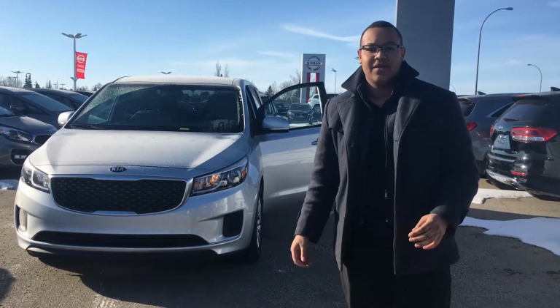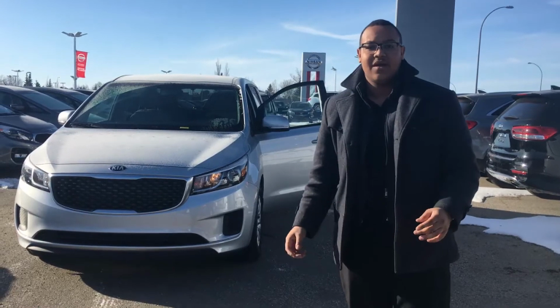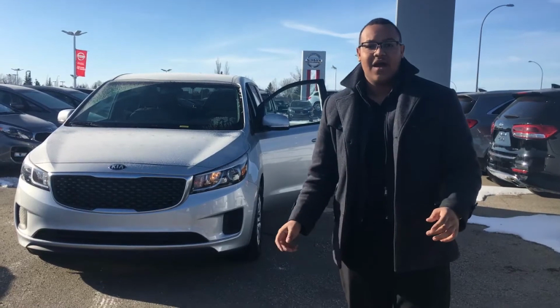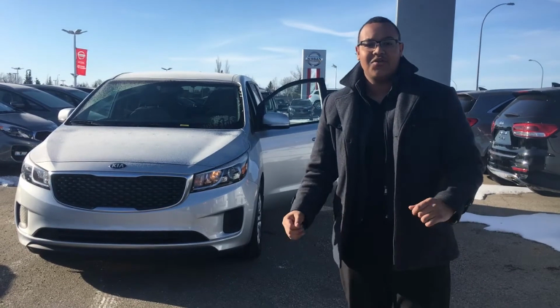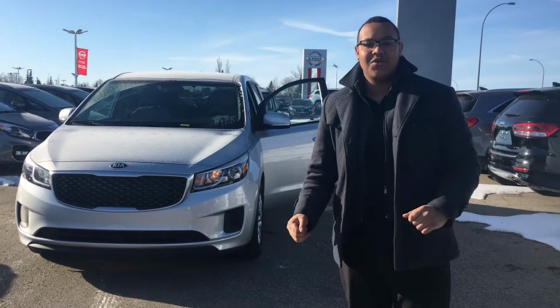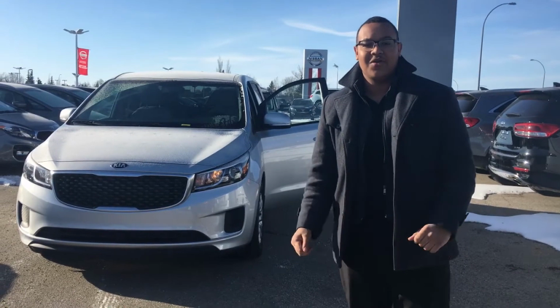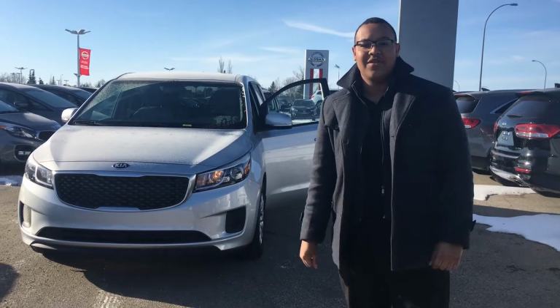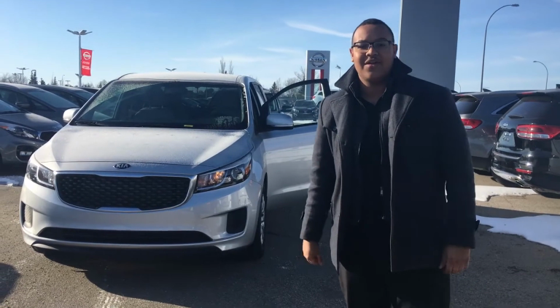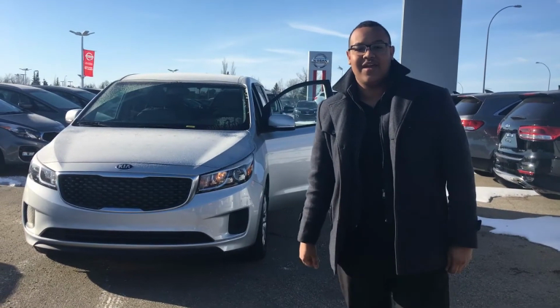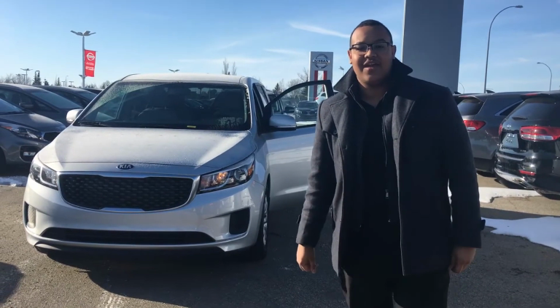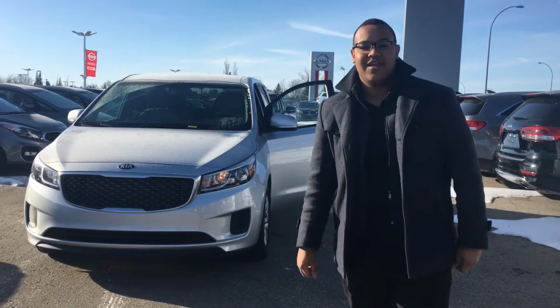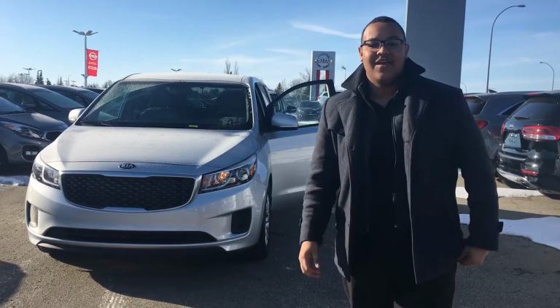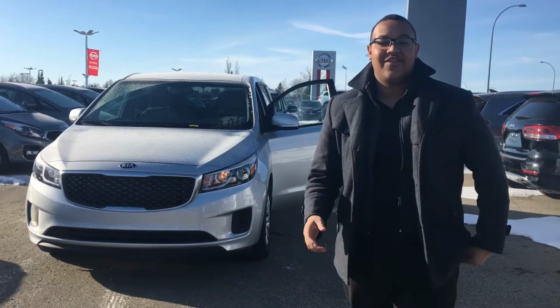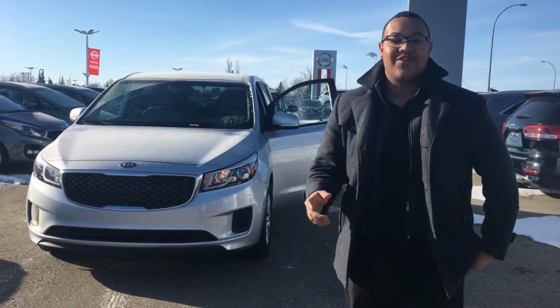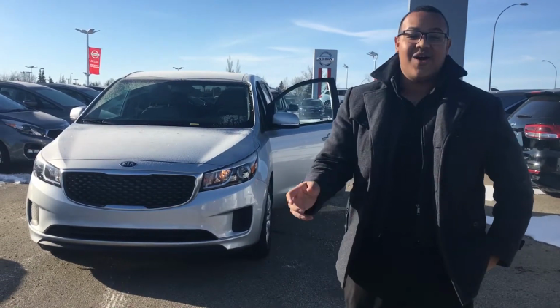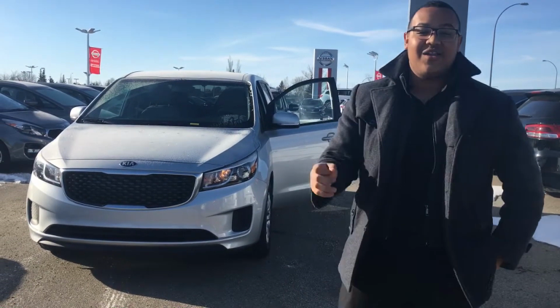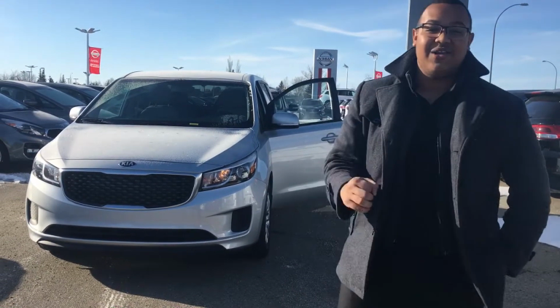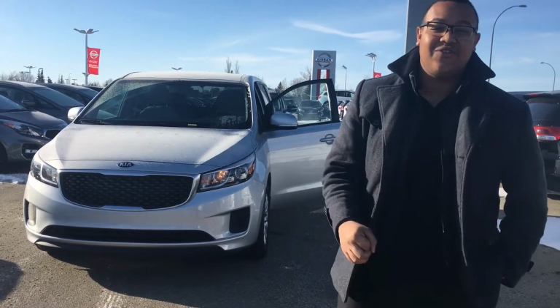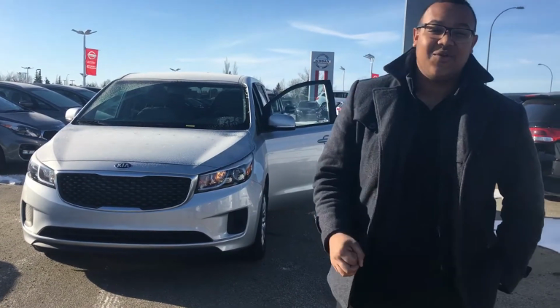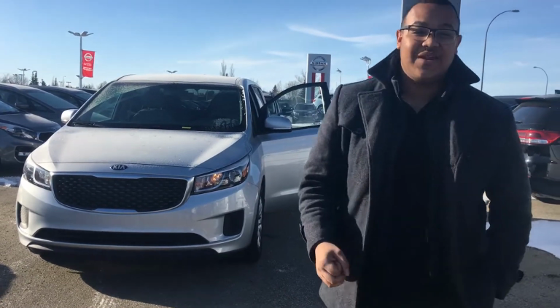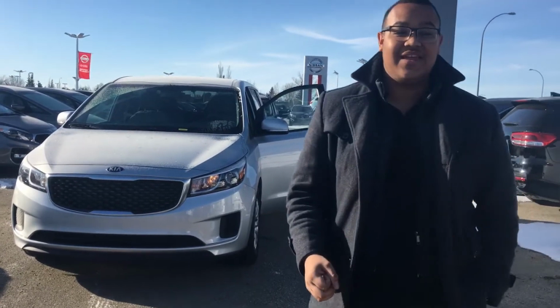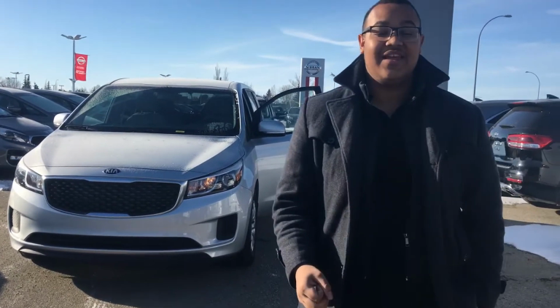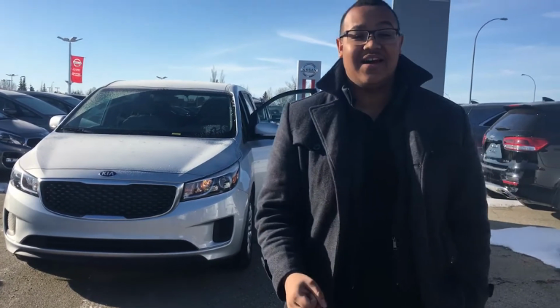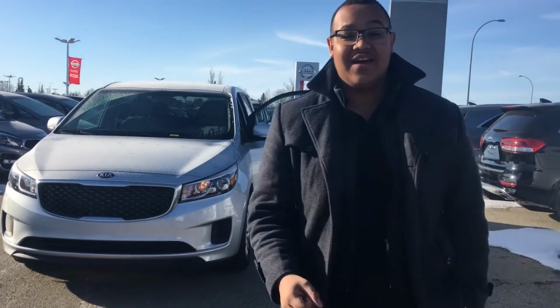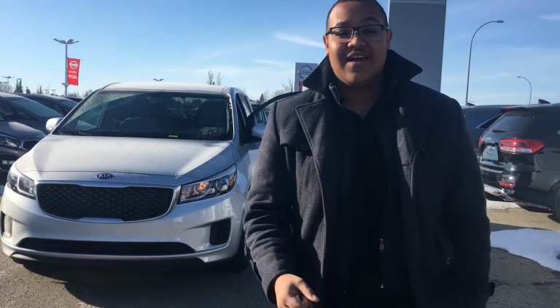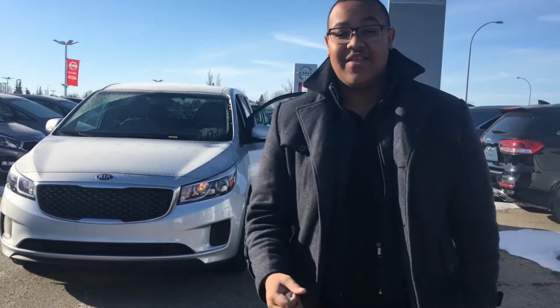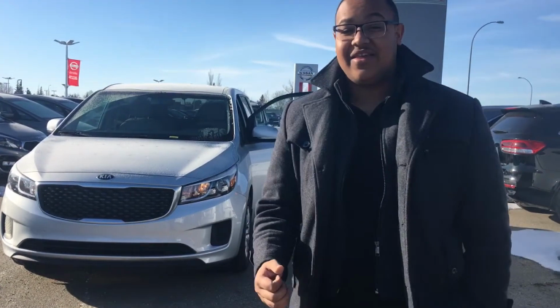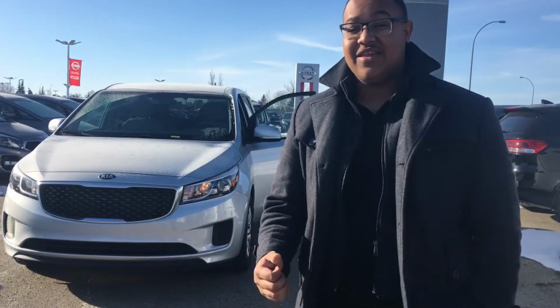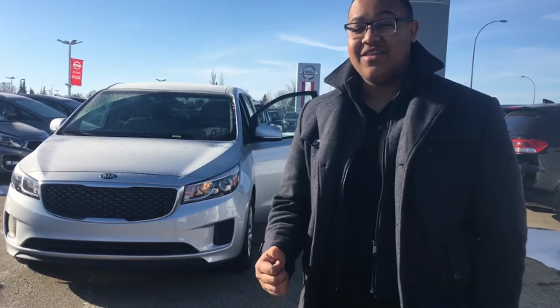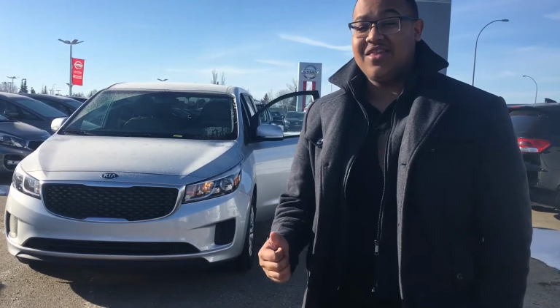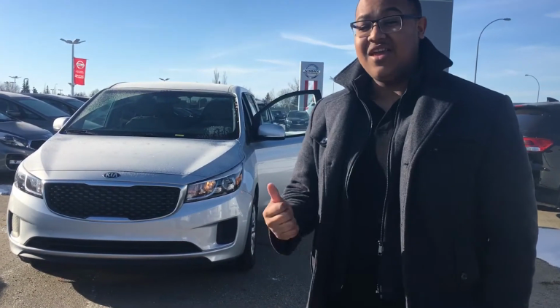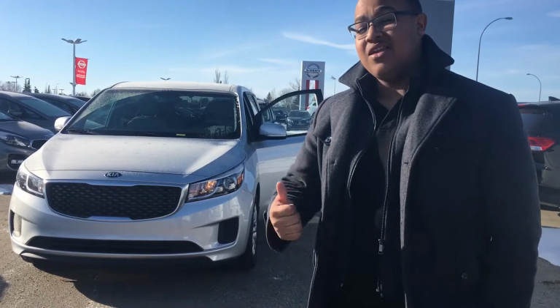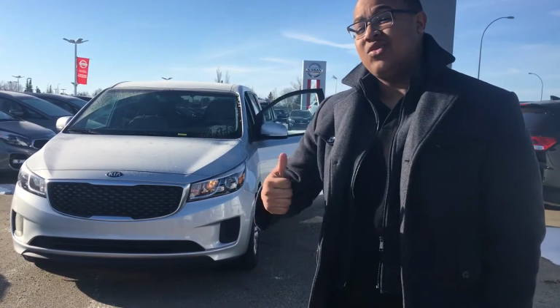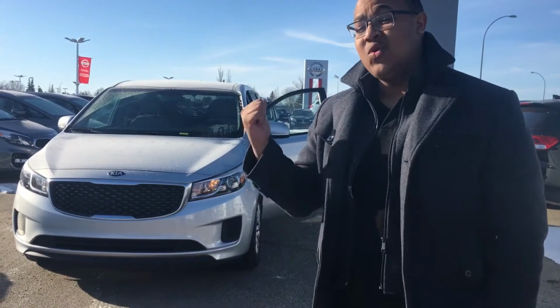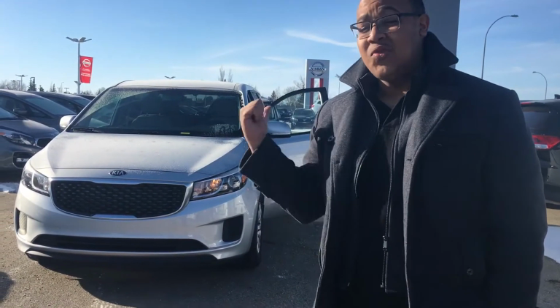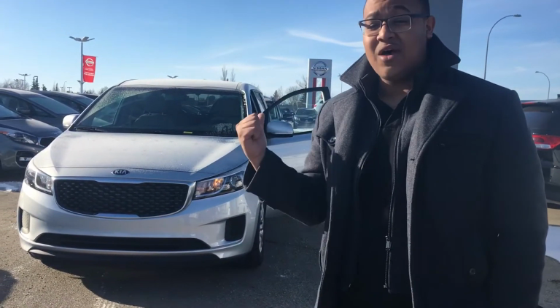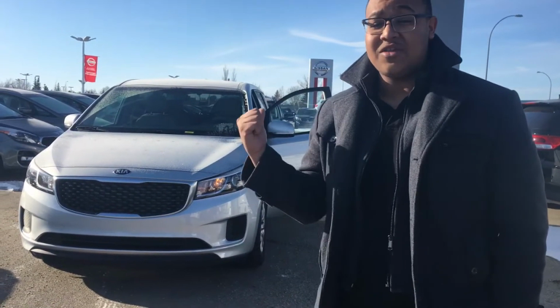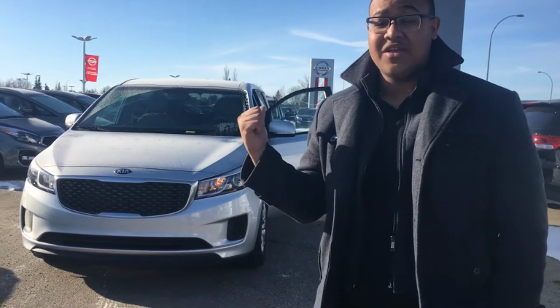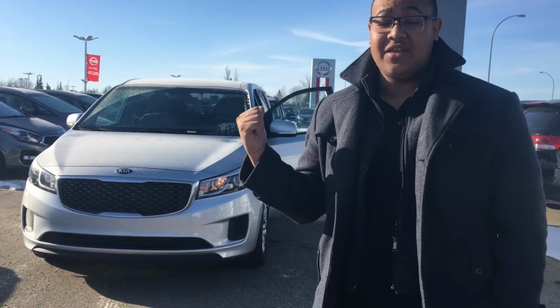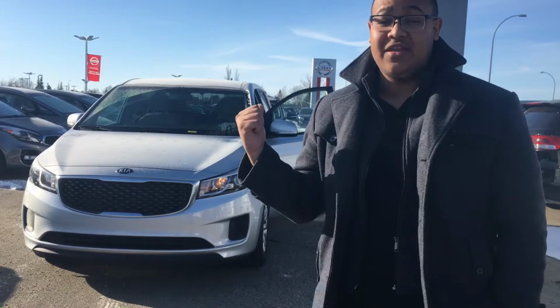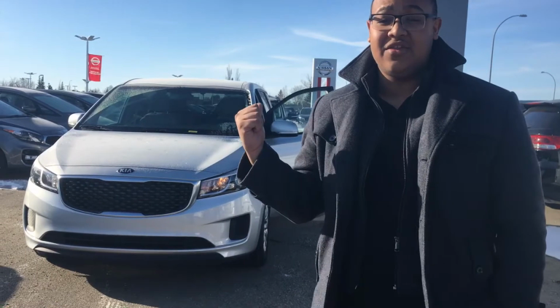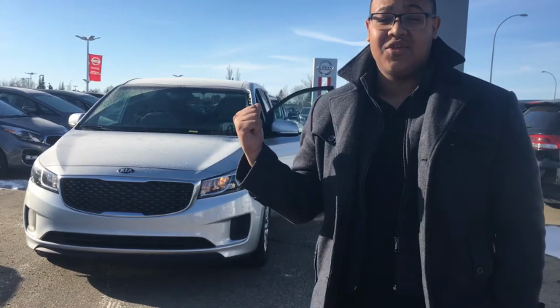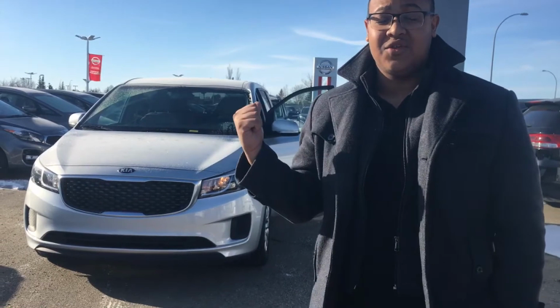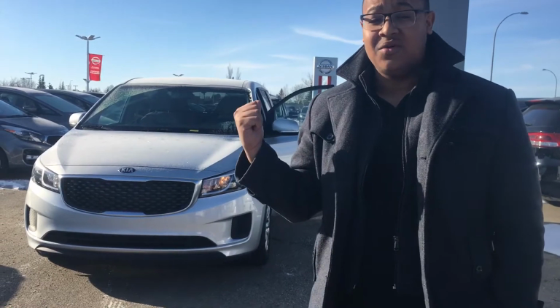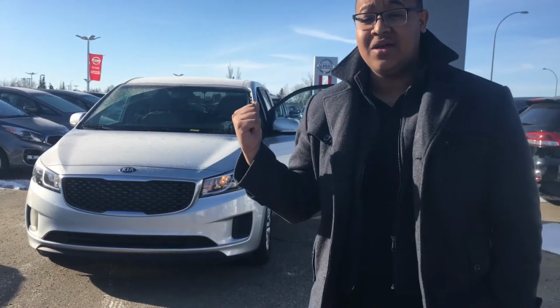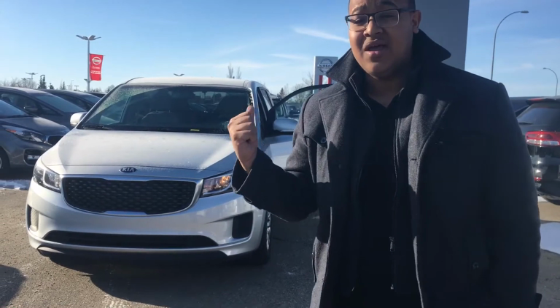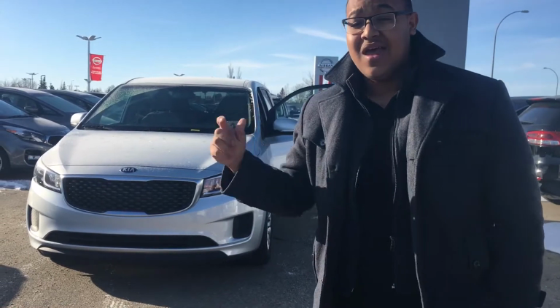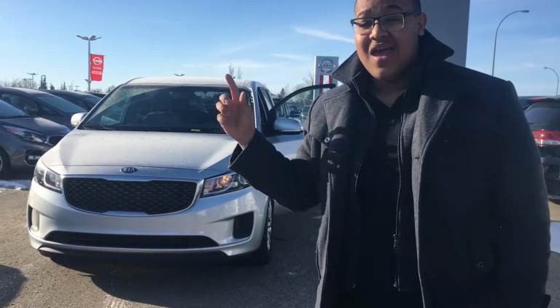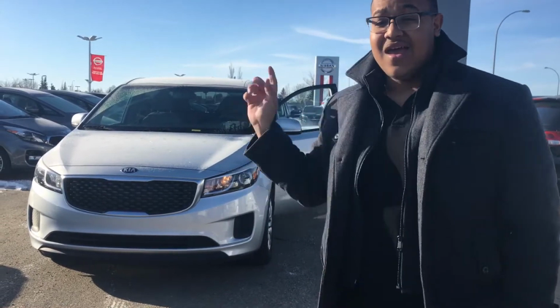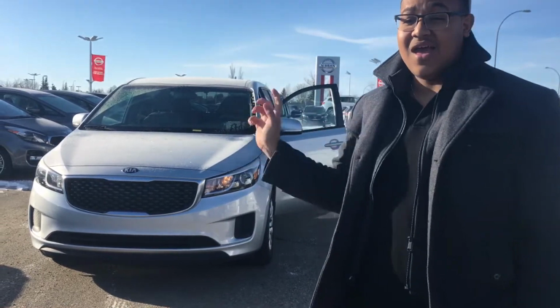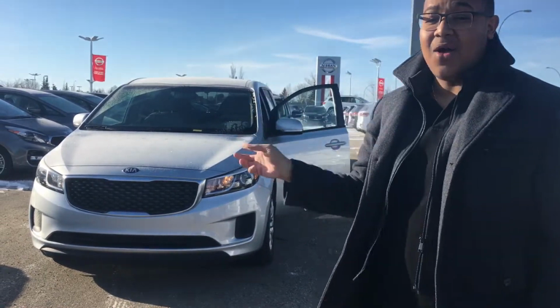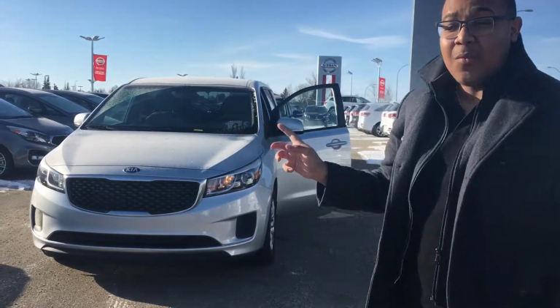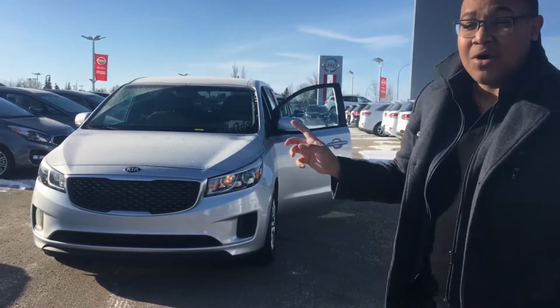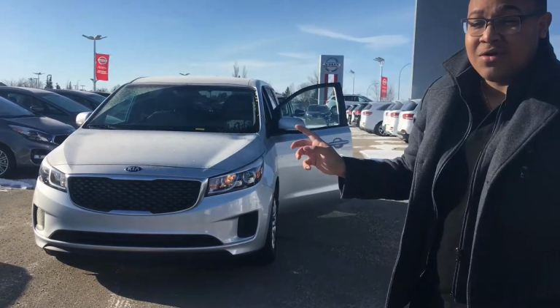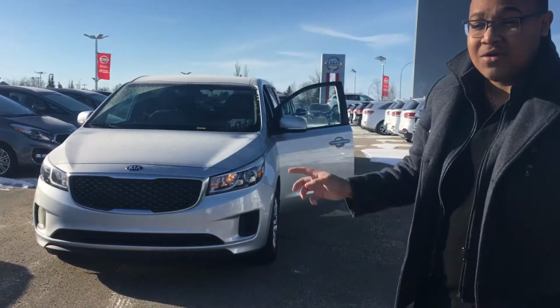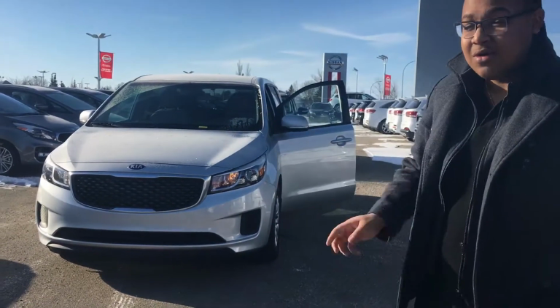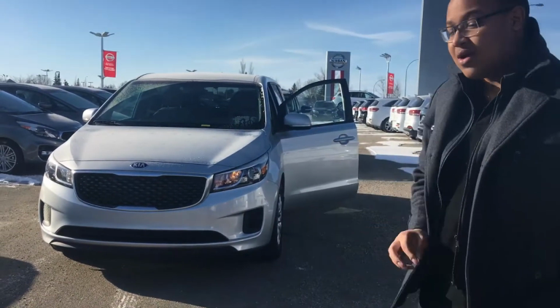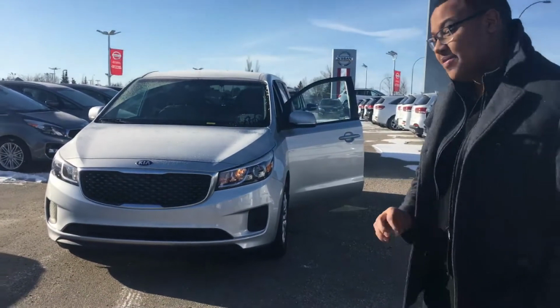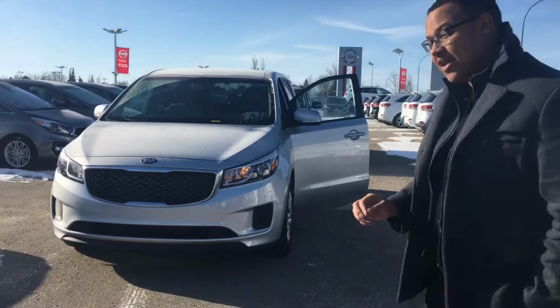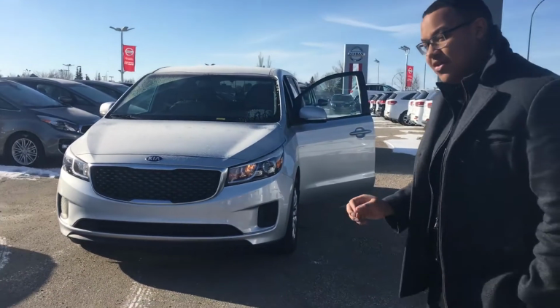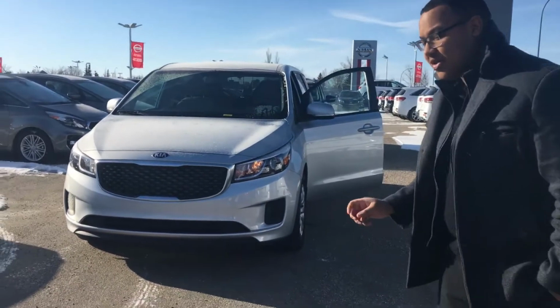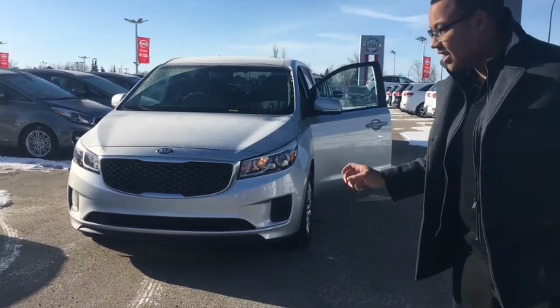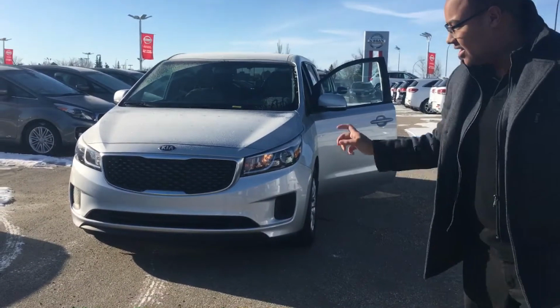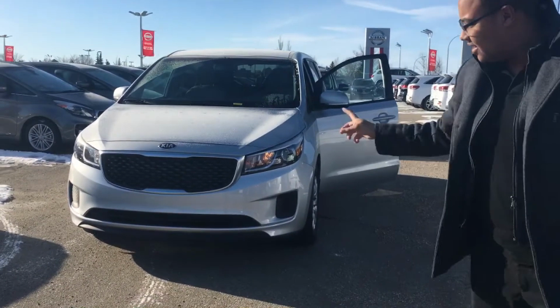How's it going there Kate? Scott here at Sherwood Kia. This is the 2018 Sedona L model — come take a look at it.